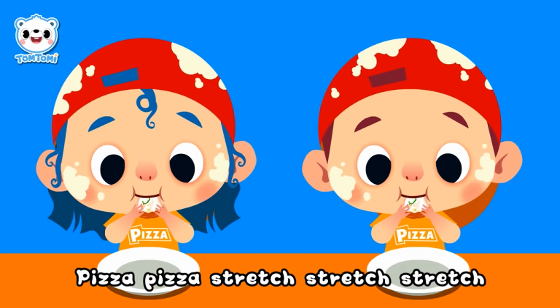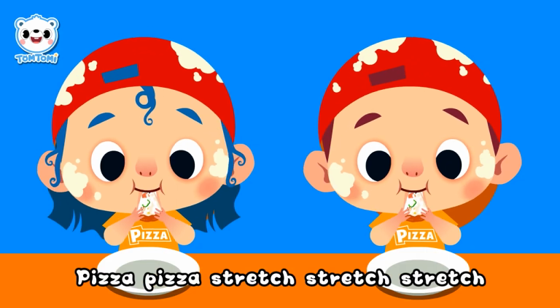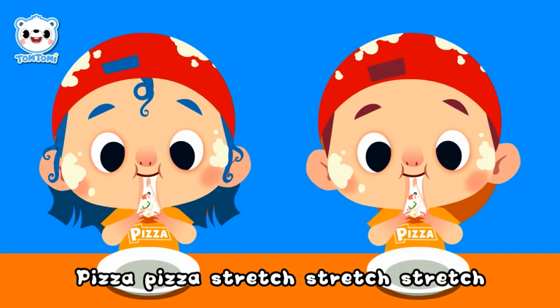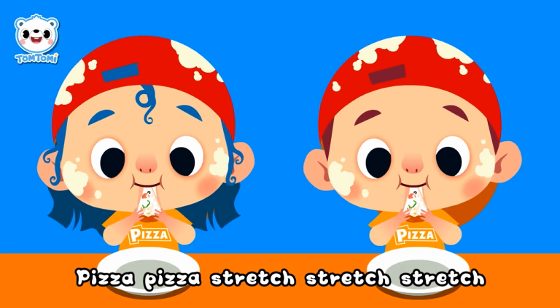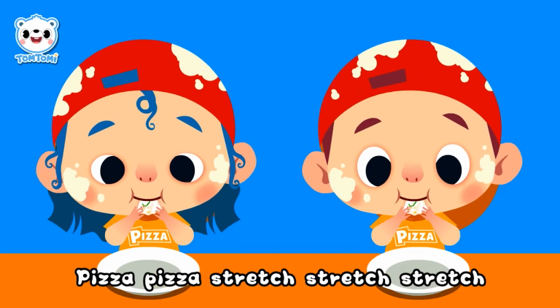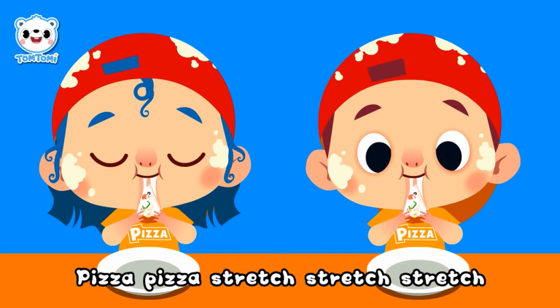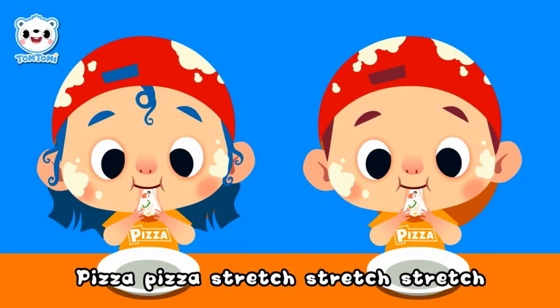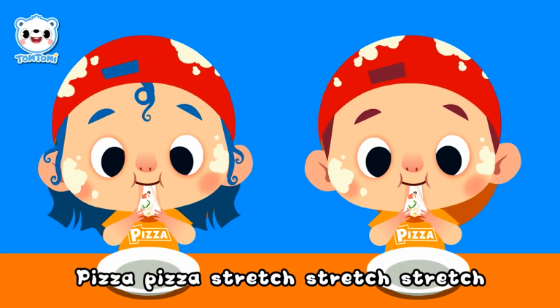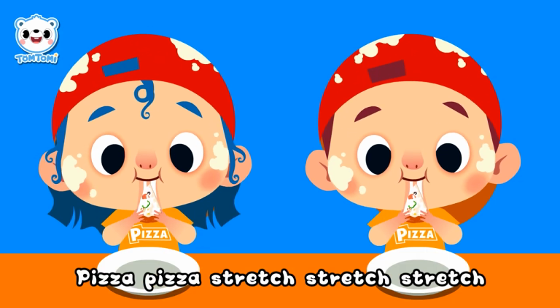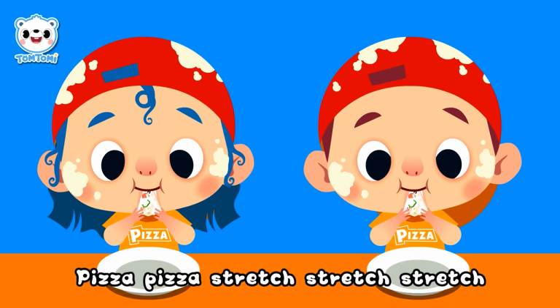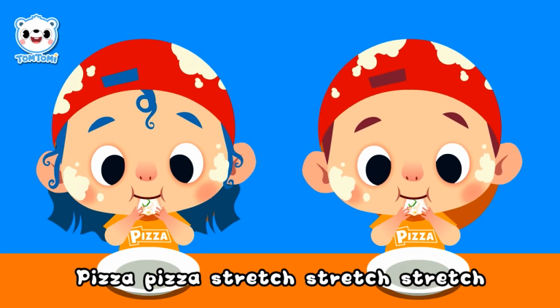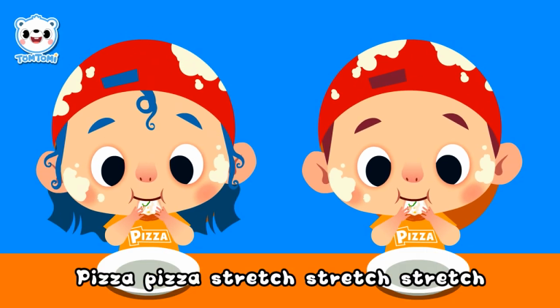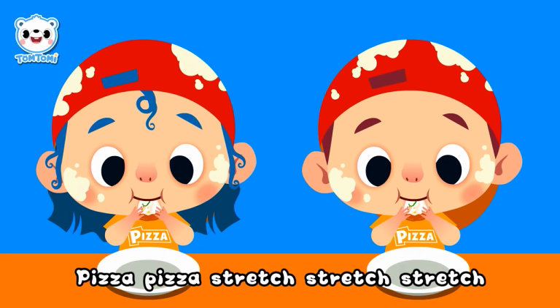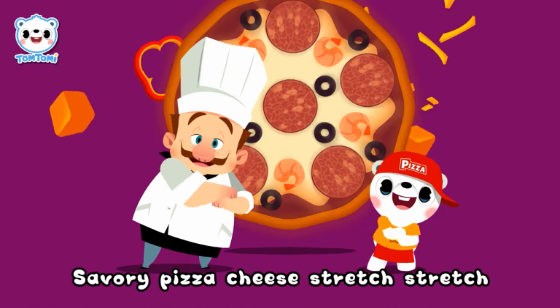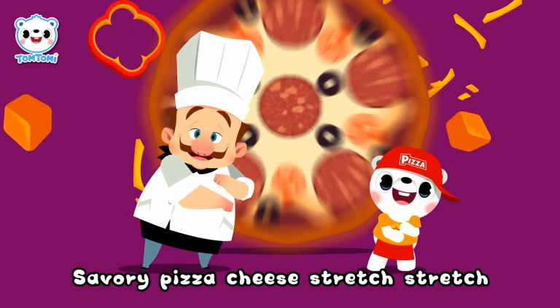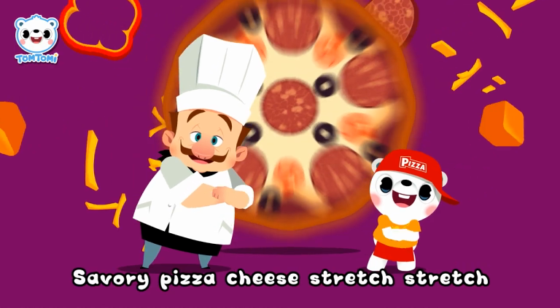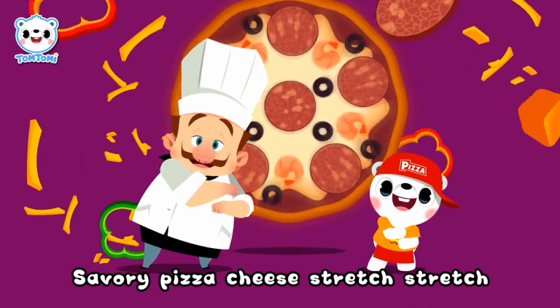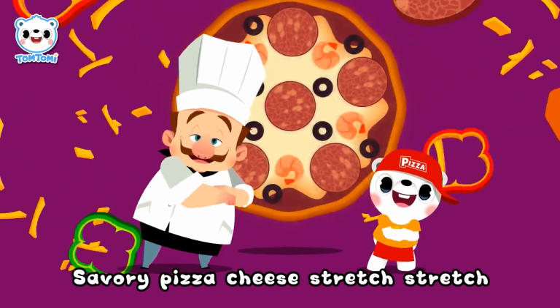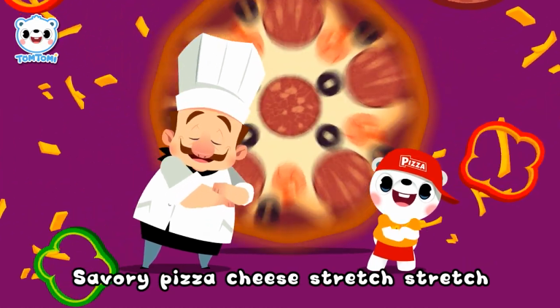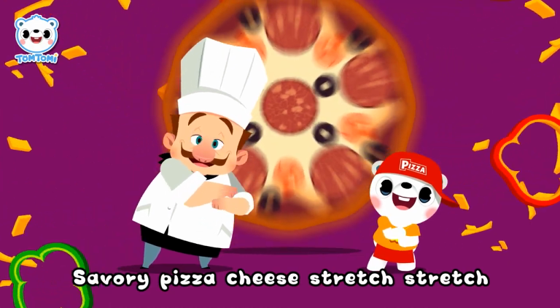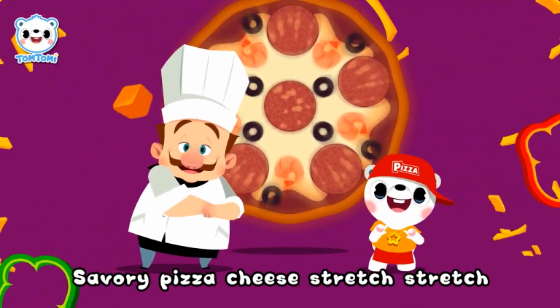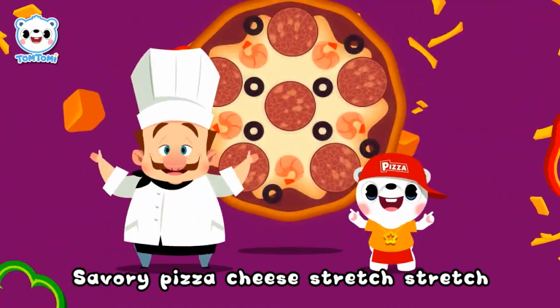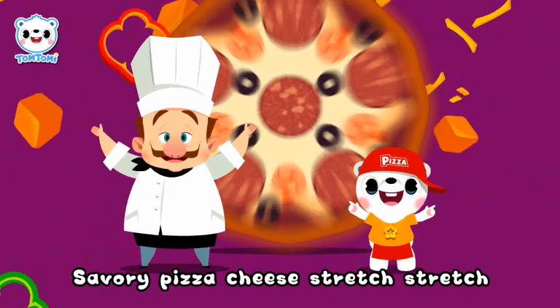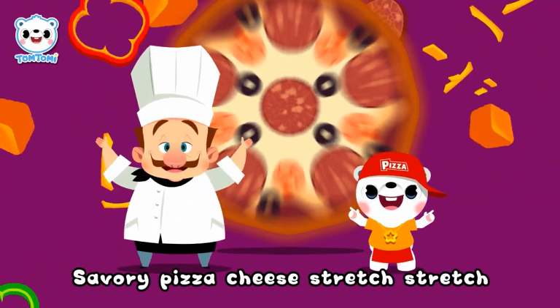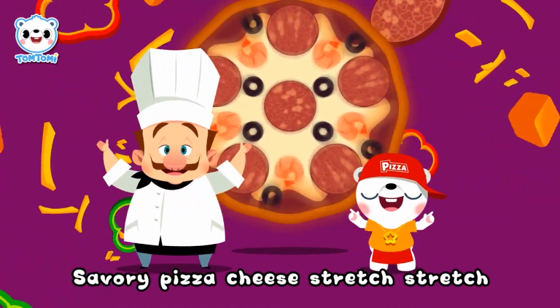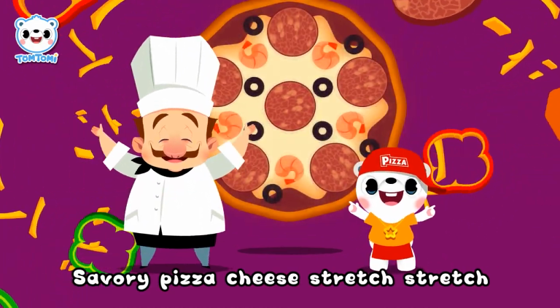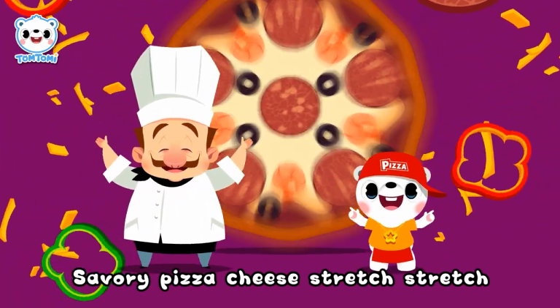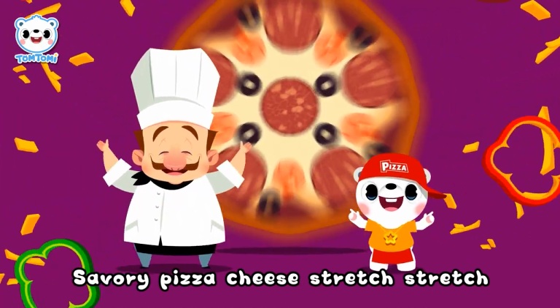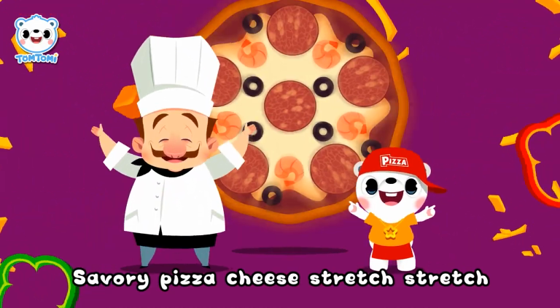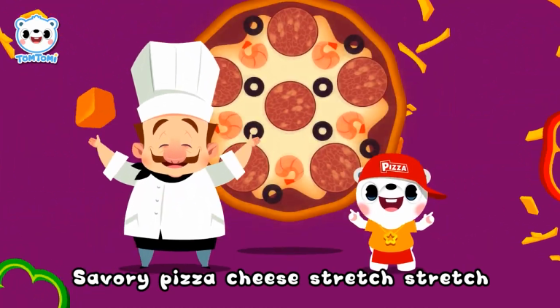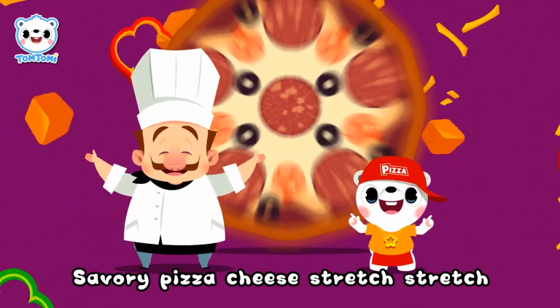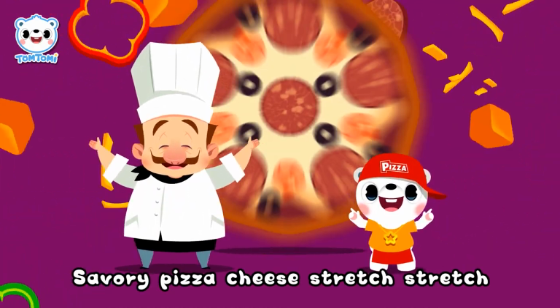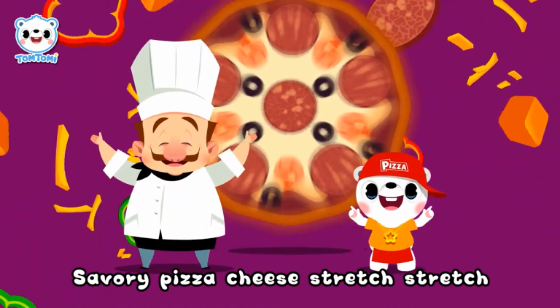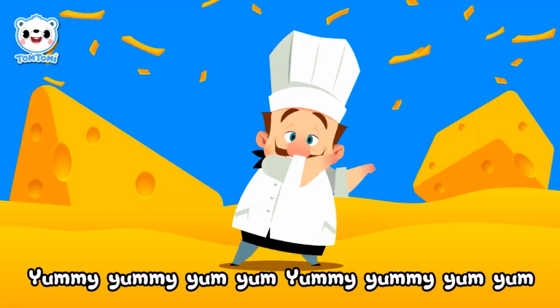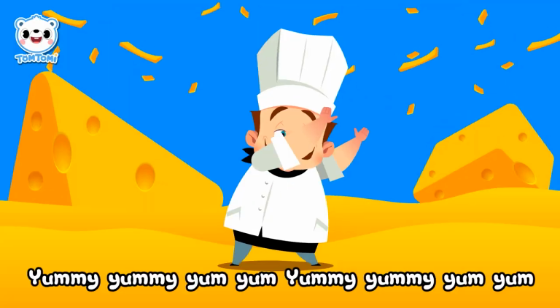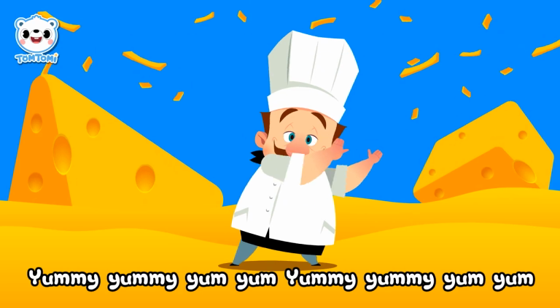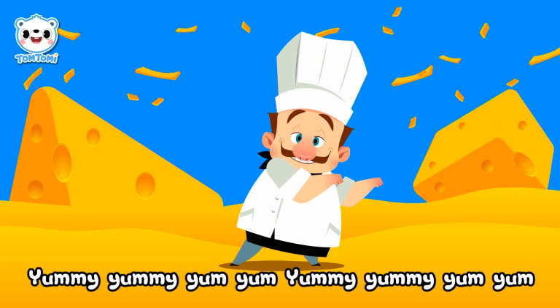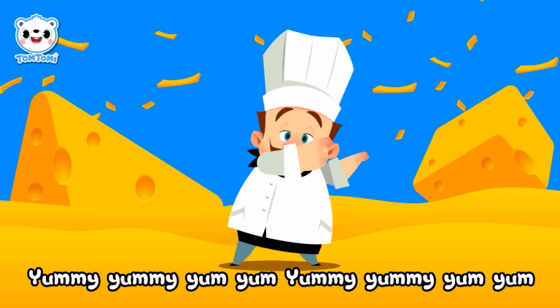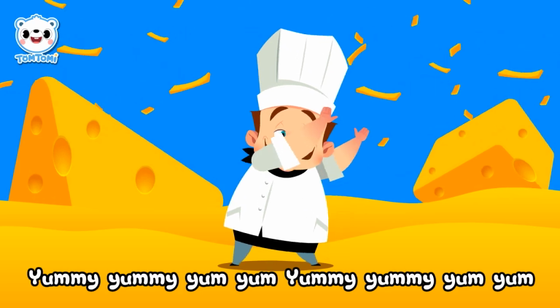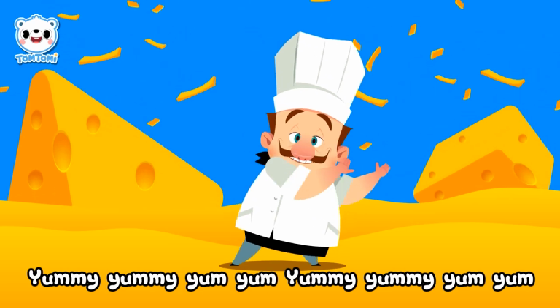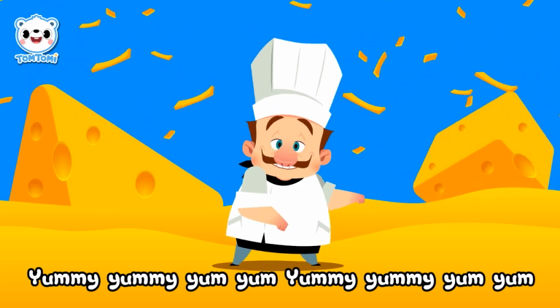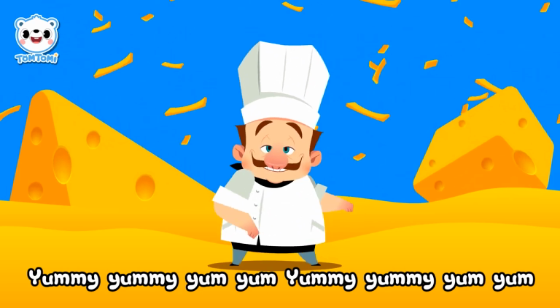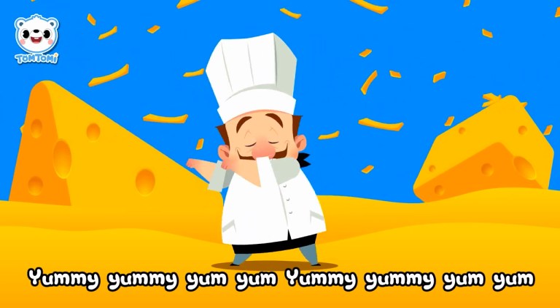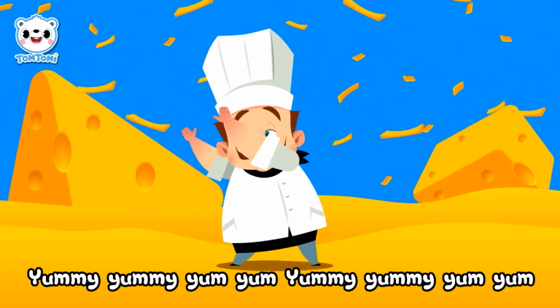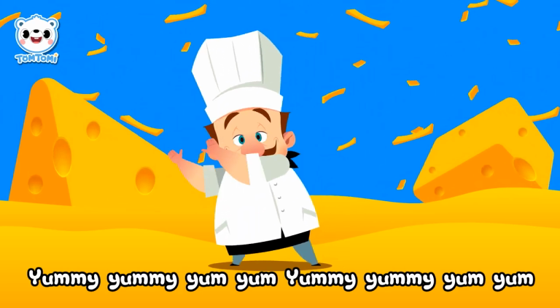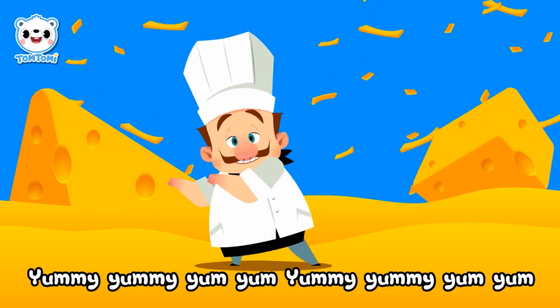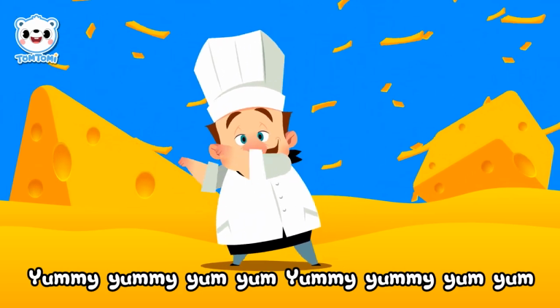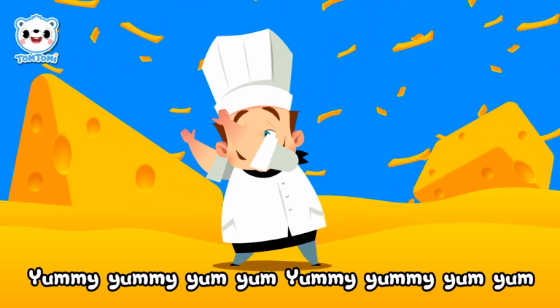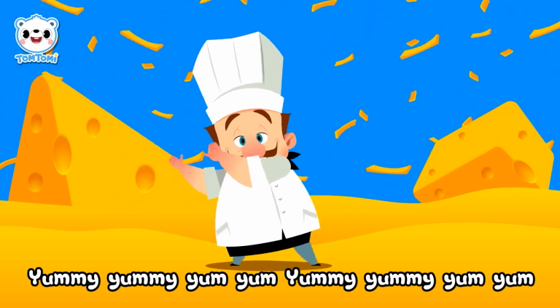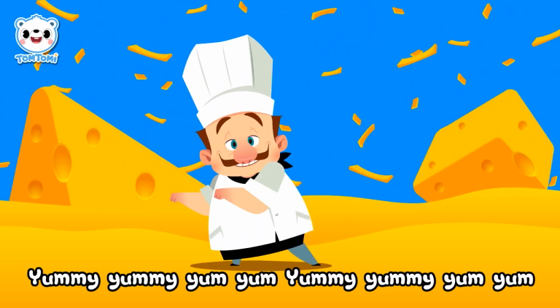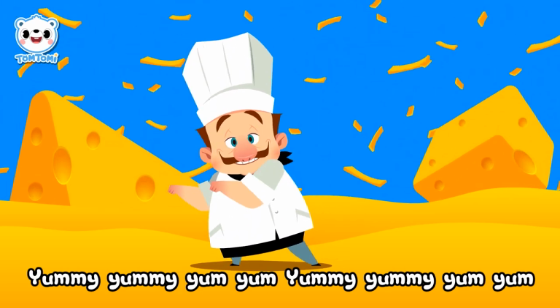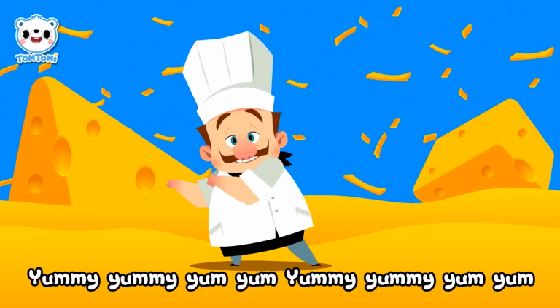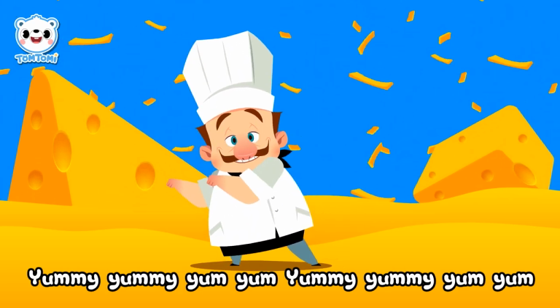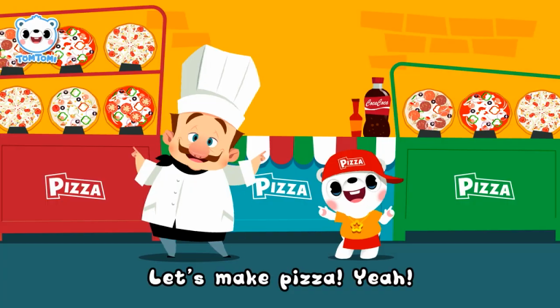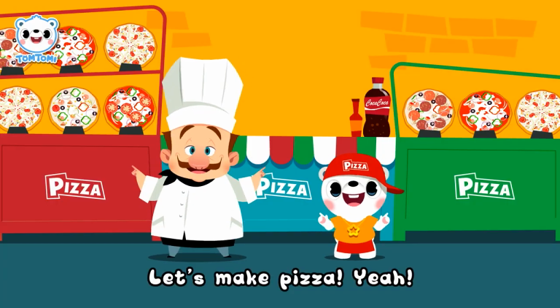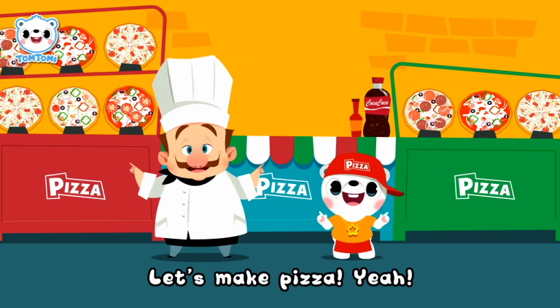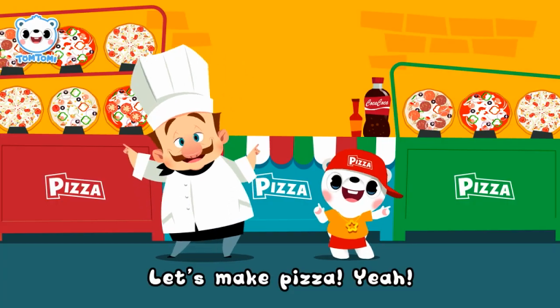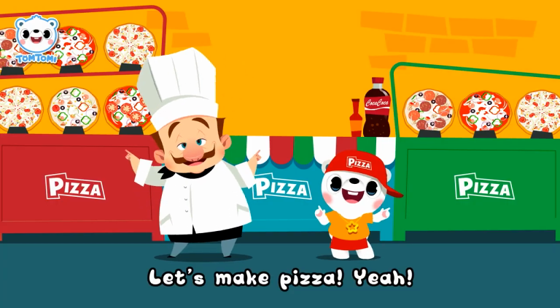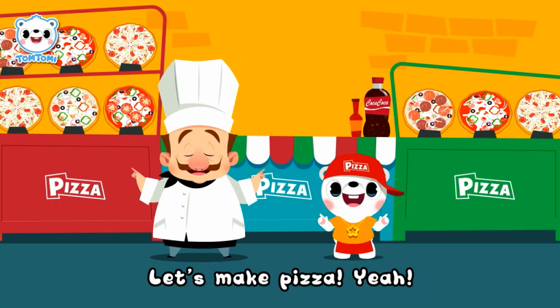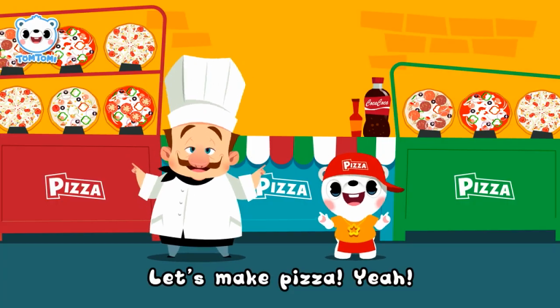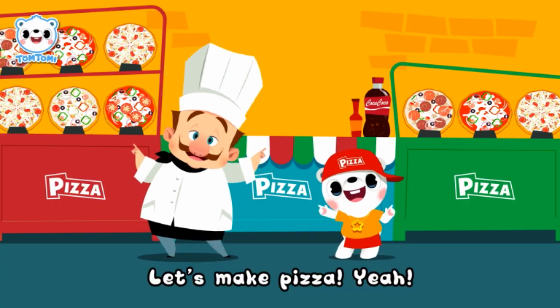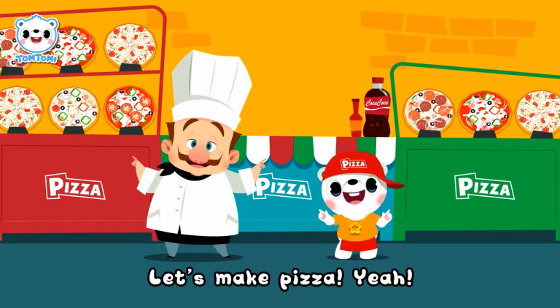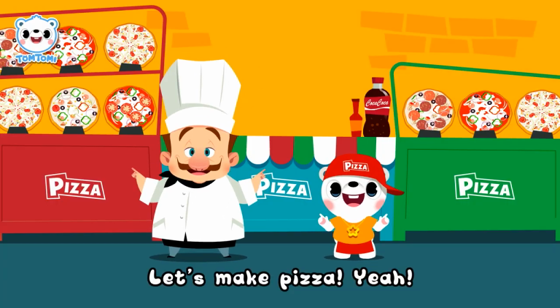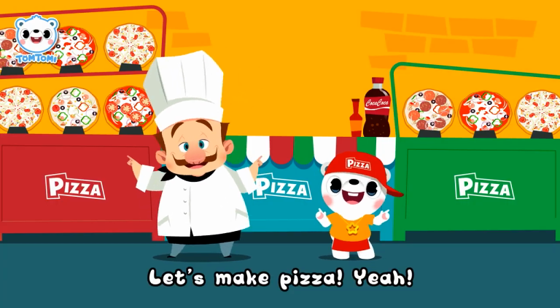Pizza, pizza, stretch, stretch, stretch. Savory pizza, stretch, stretch. Savory pizza, stretch, stretch. Yummy, yummy, yum, yum, yummy, yummy yum! Let's make pizza!